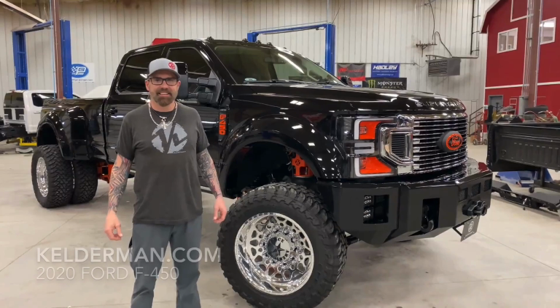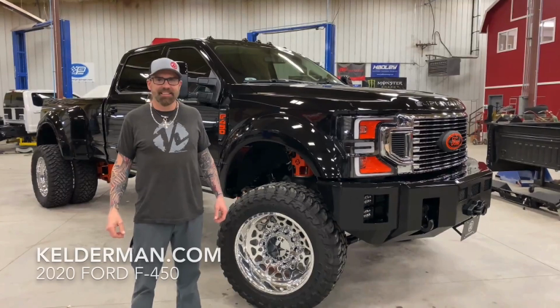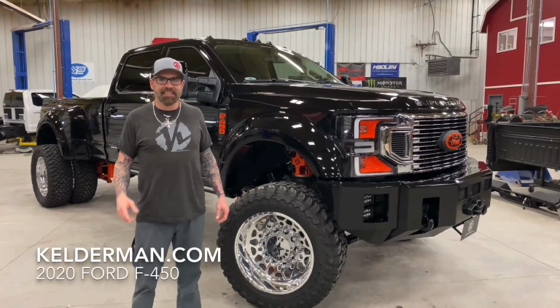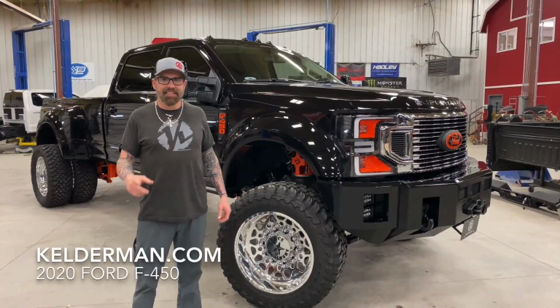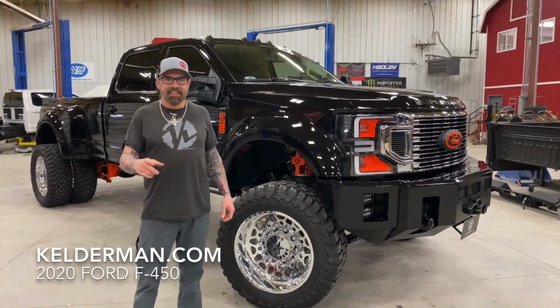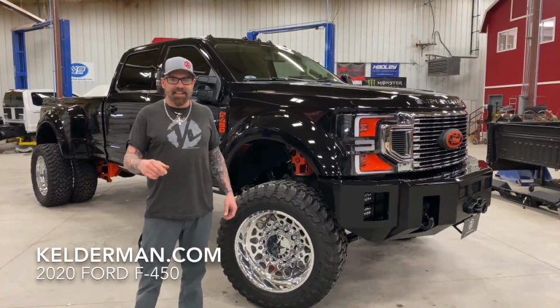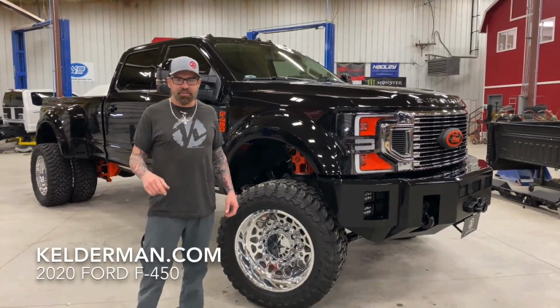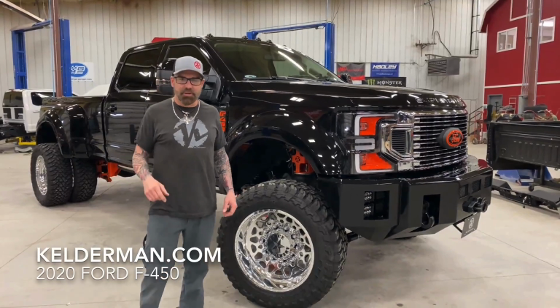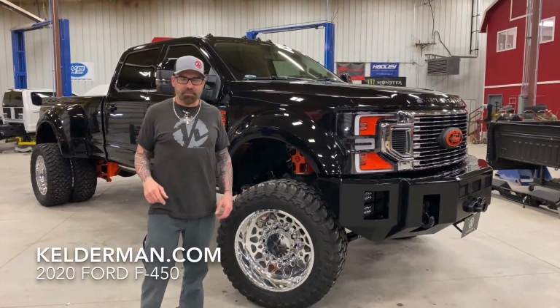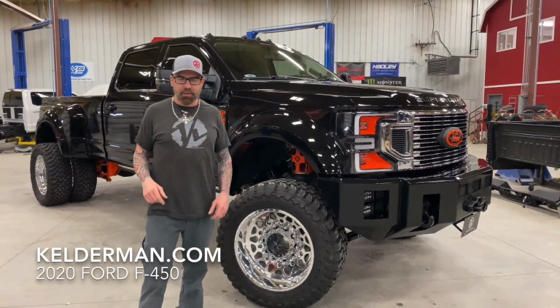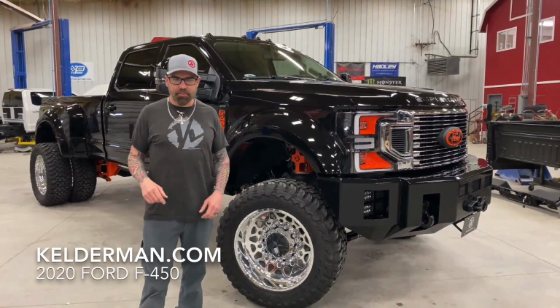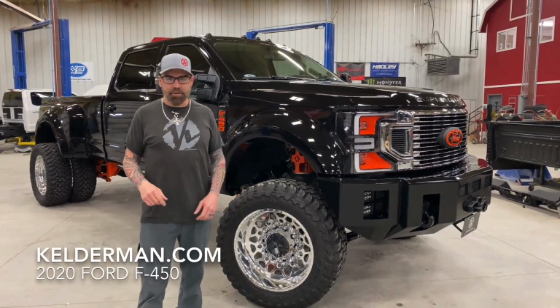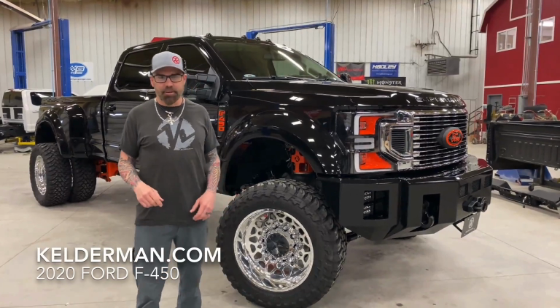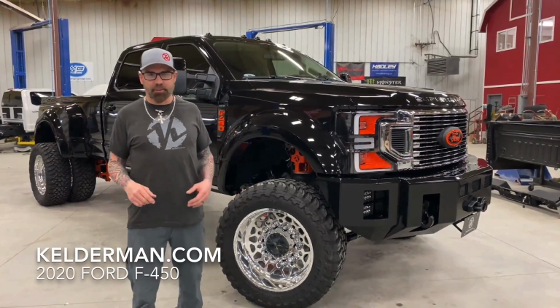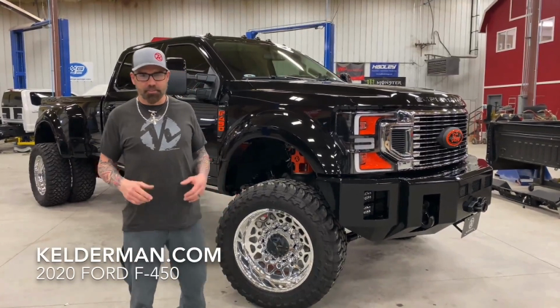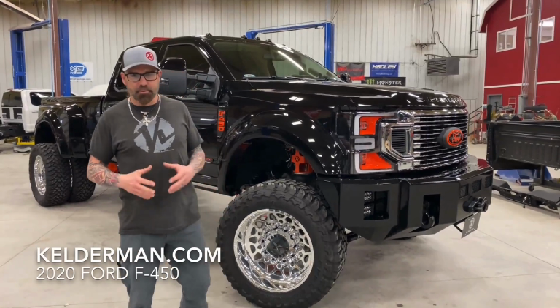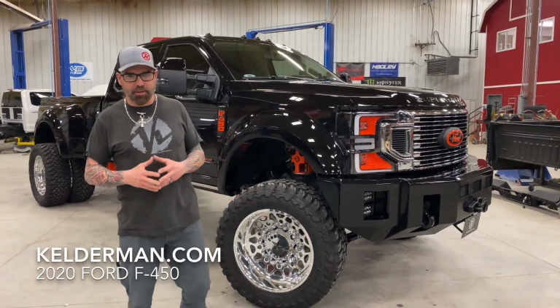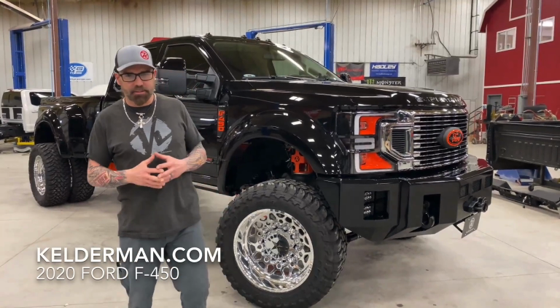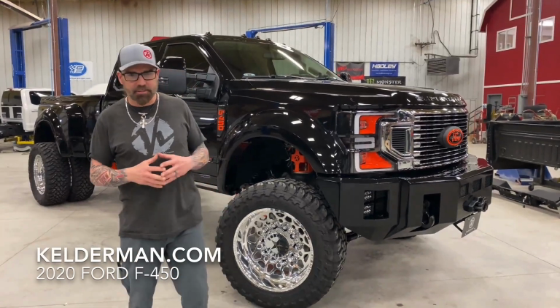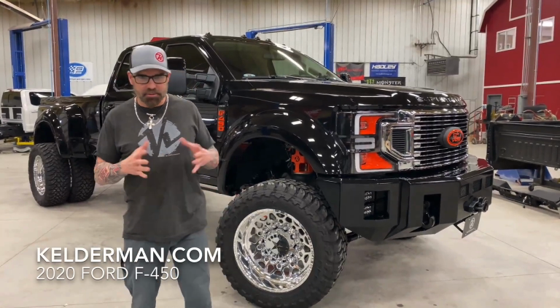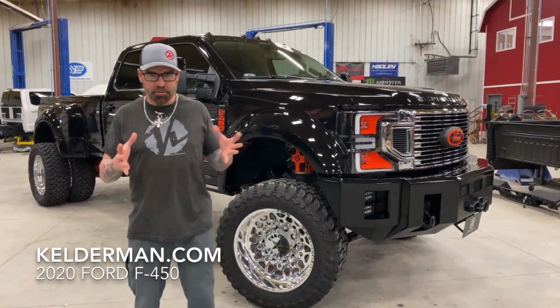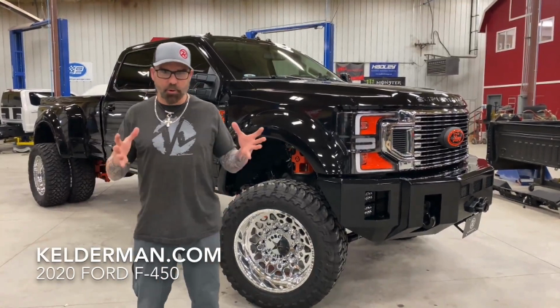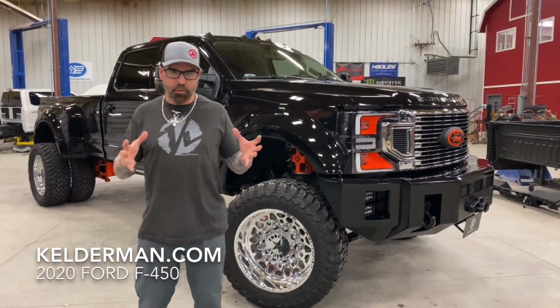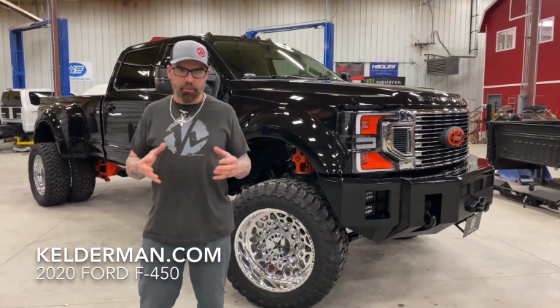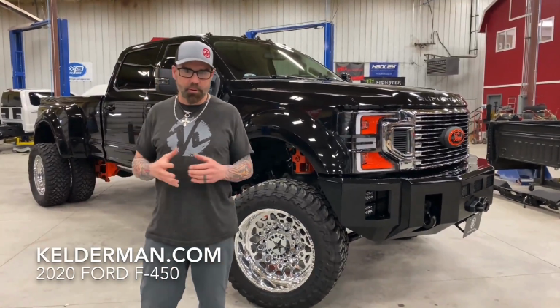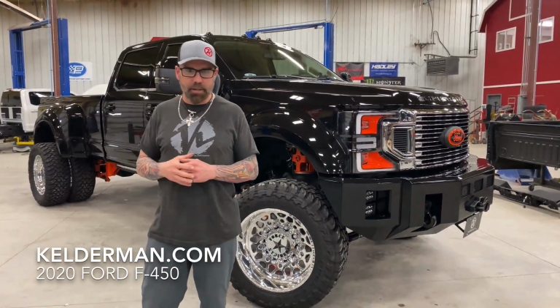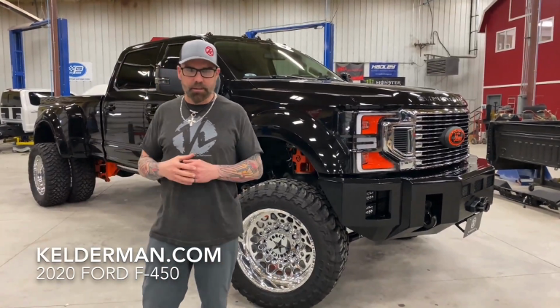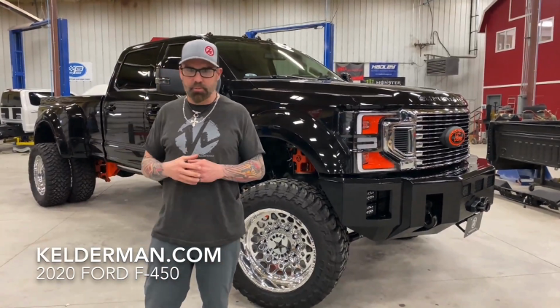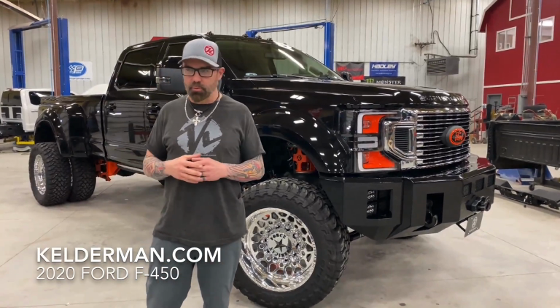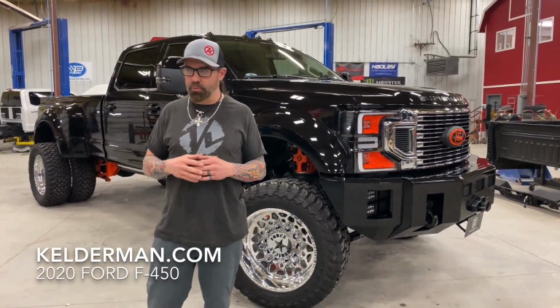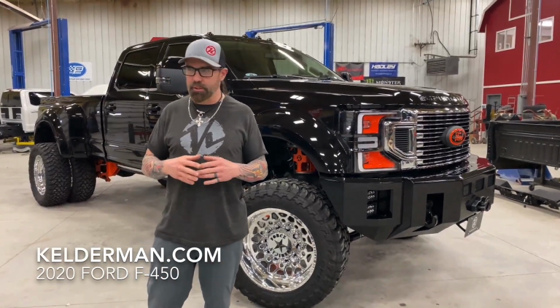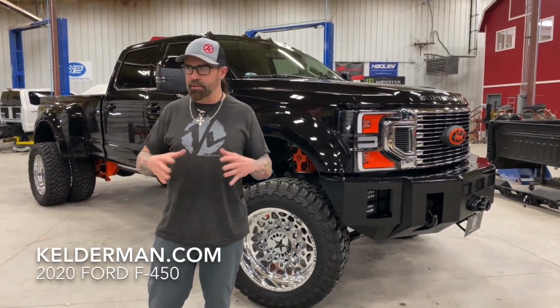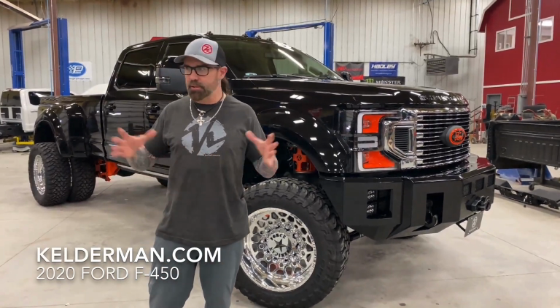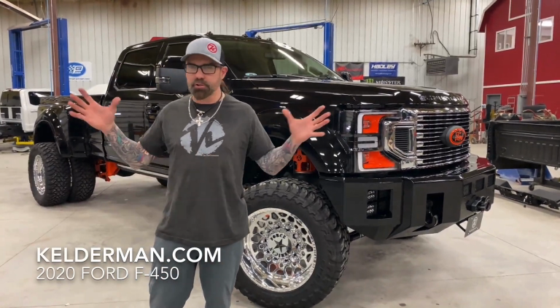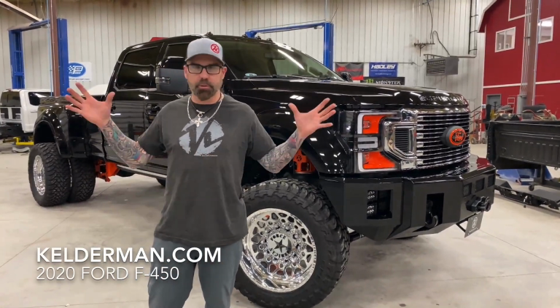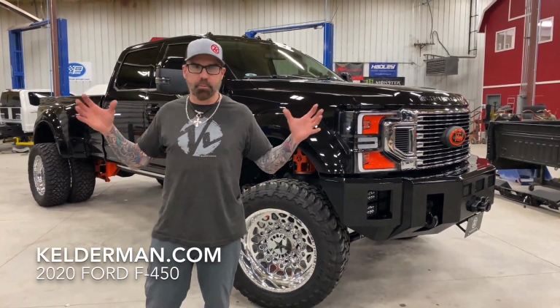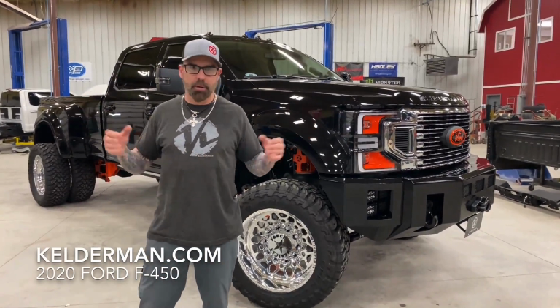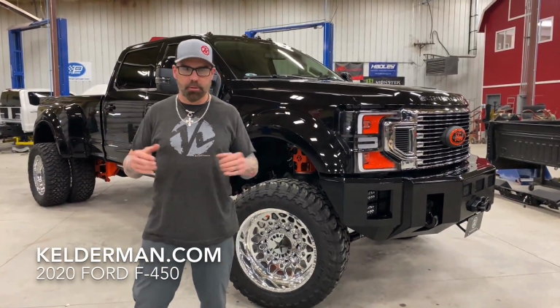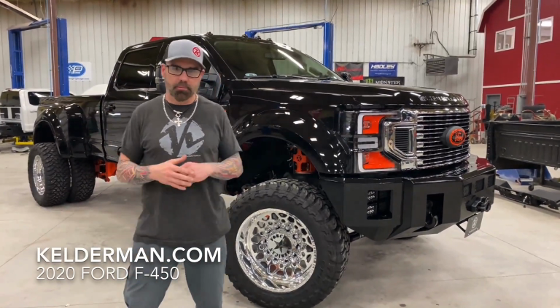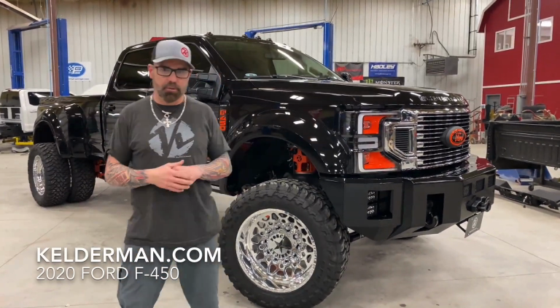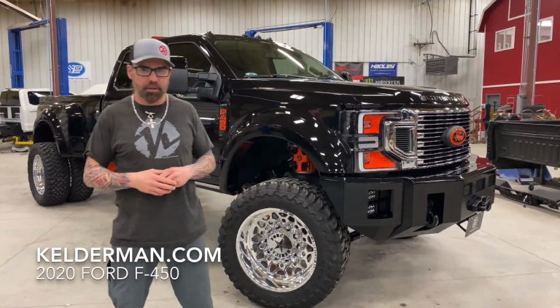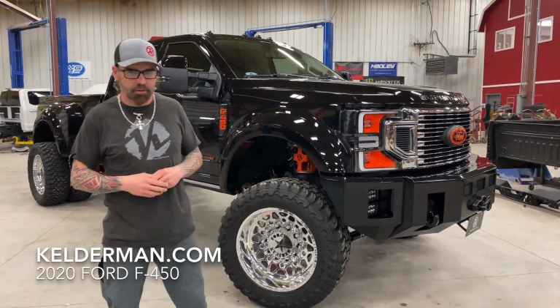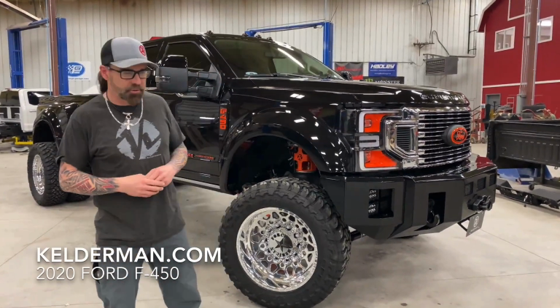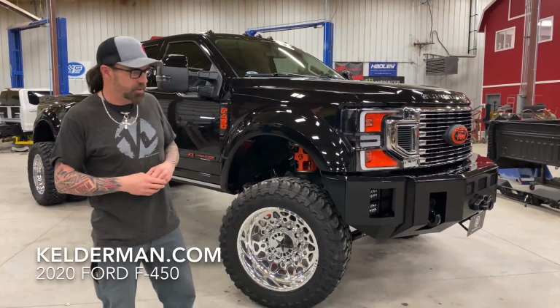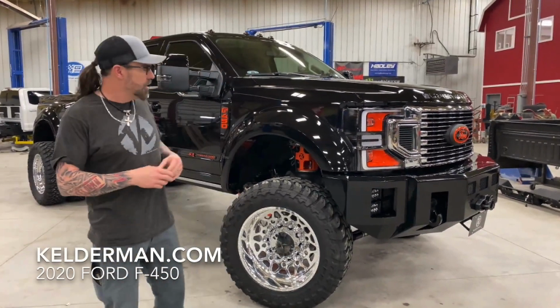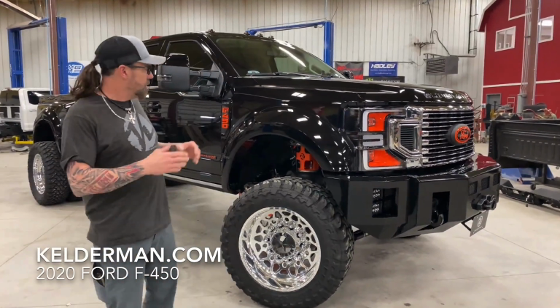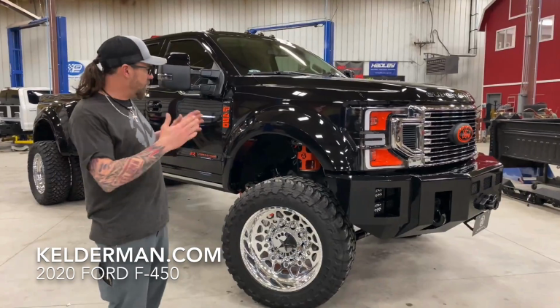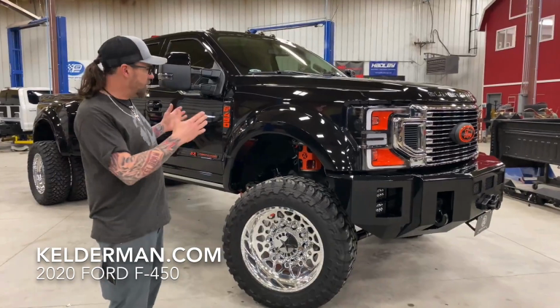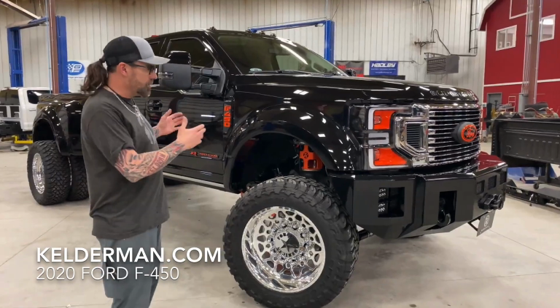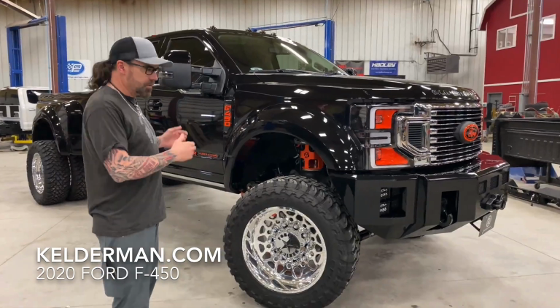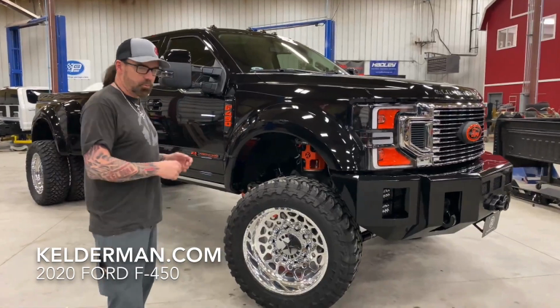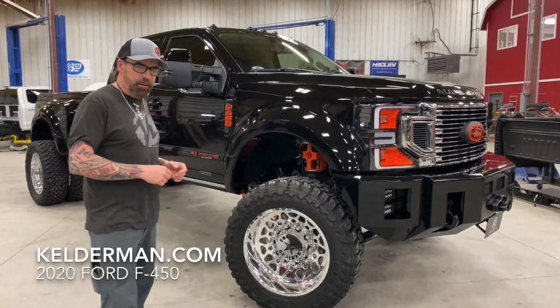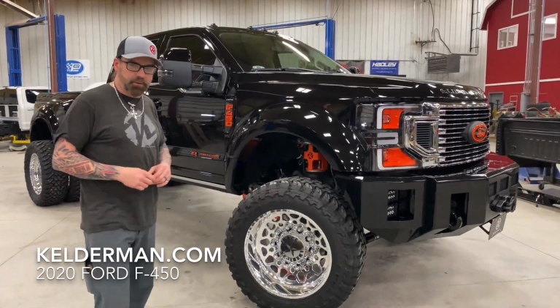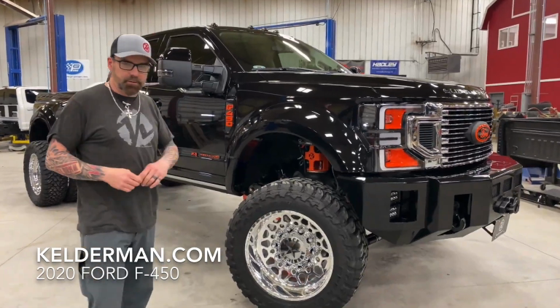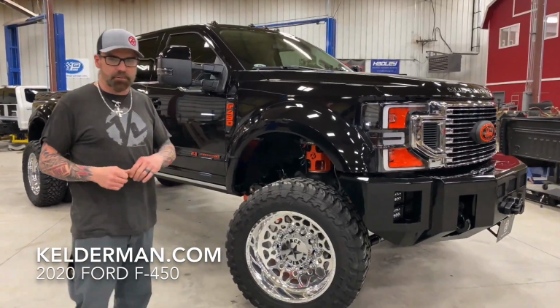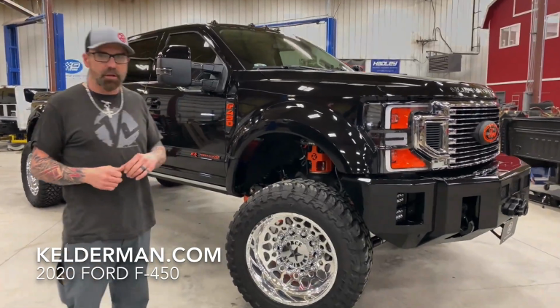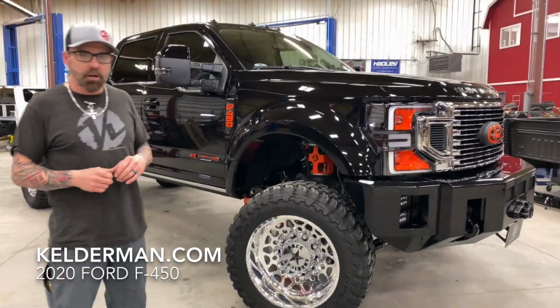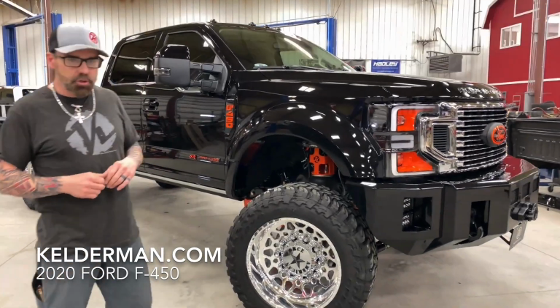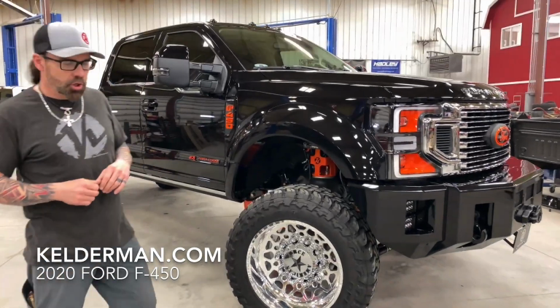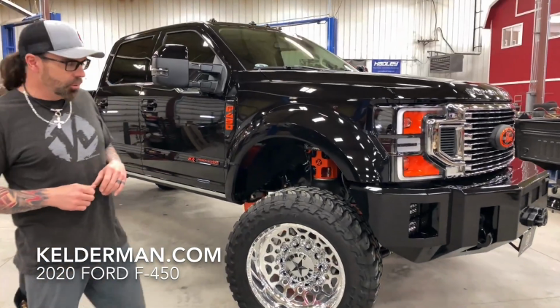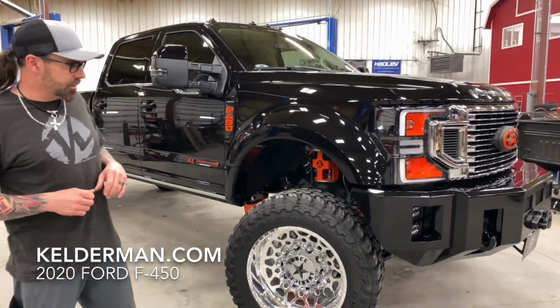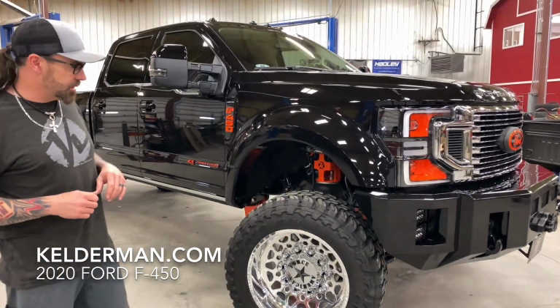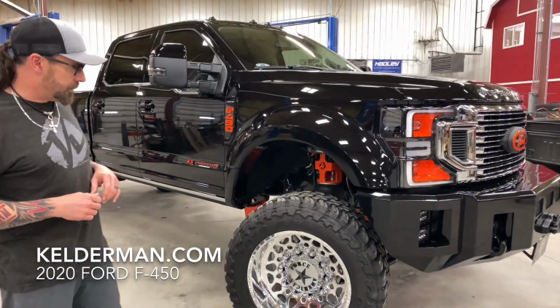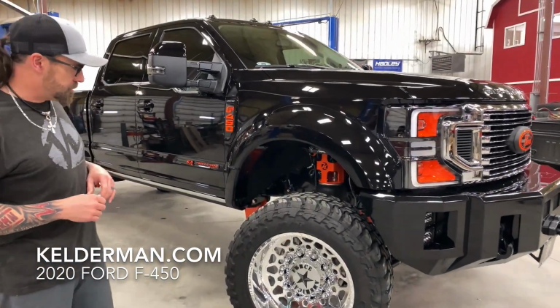Hey, Jeff Kelderman here, Kelderman Trucks. As you know, we've built a lot of cool trucks here and ship them all over the country. Well, this one here is no exception.